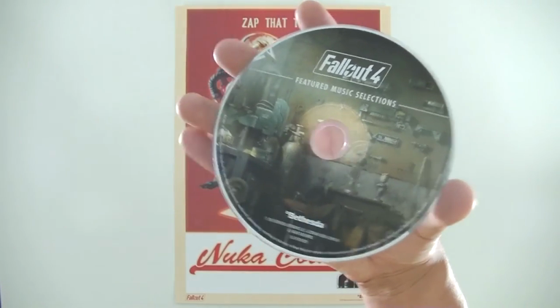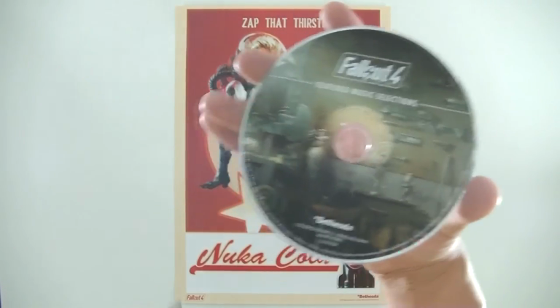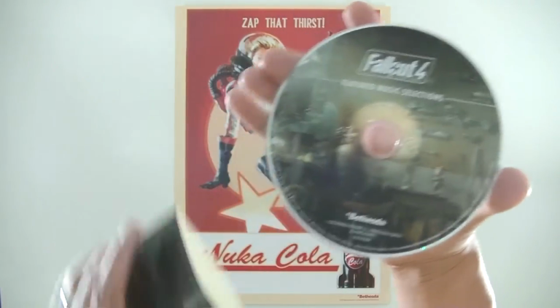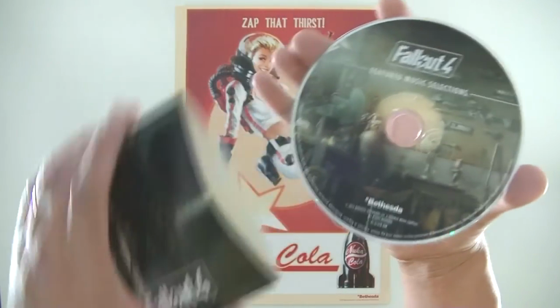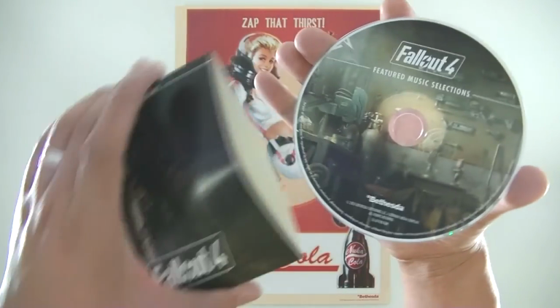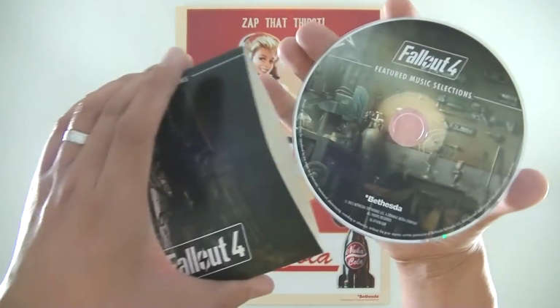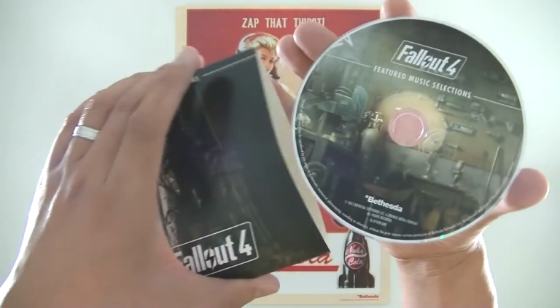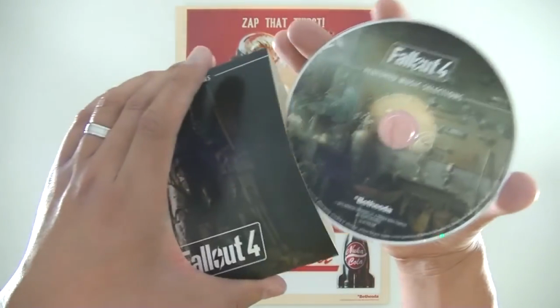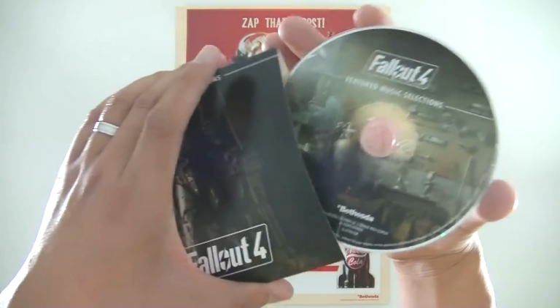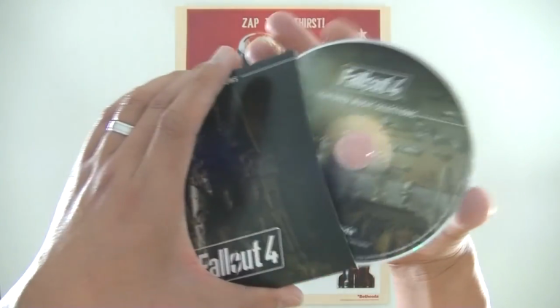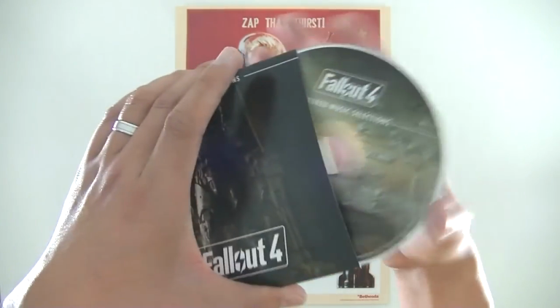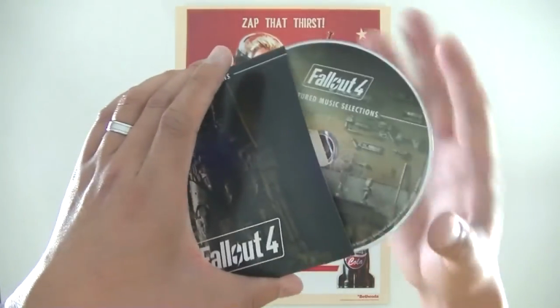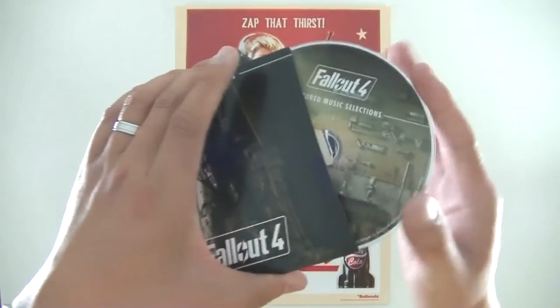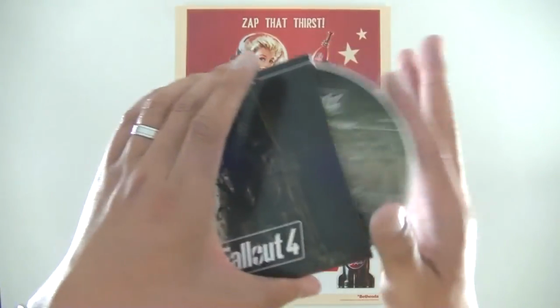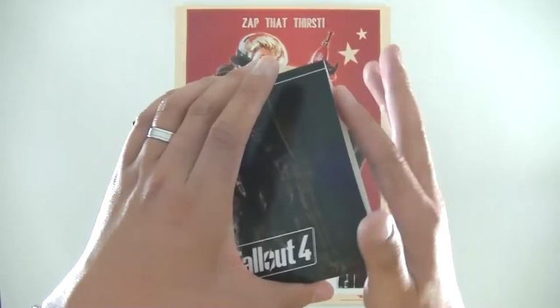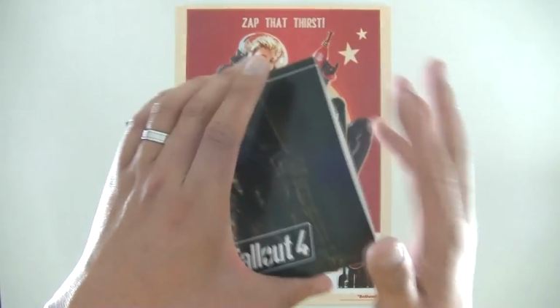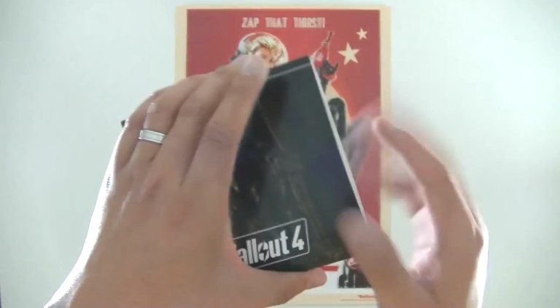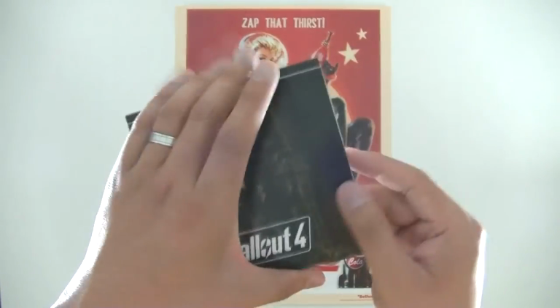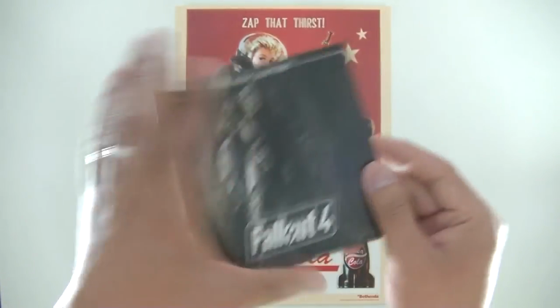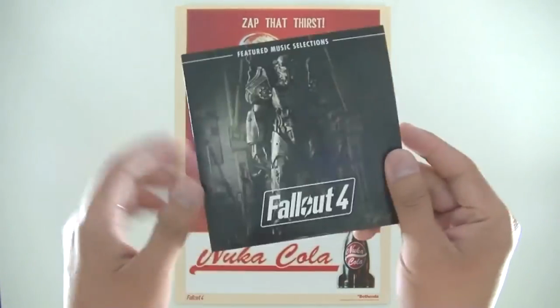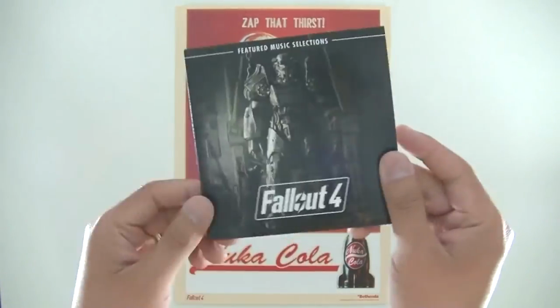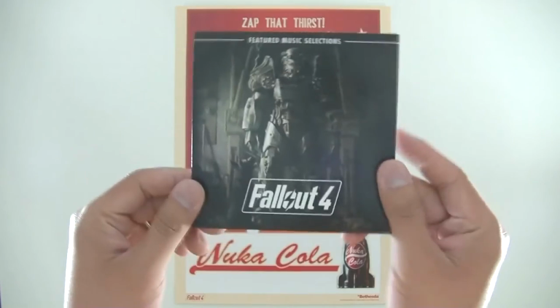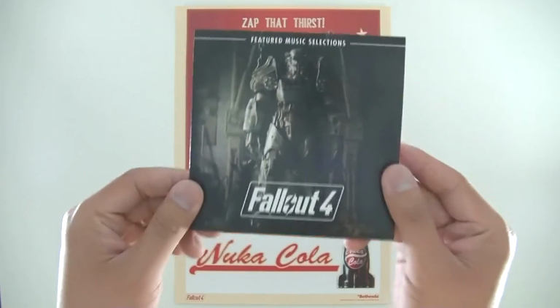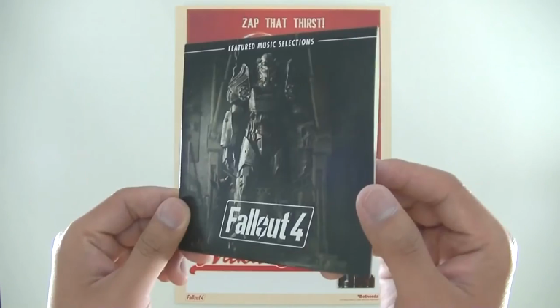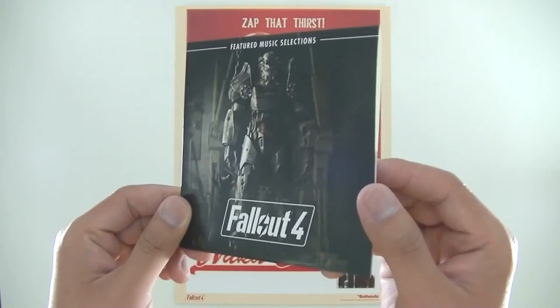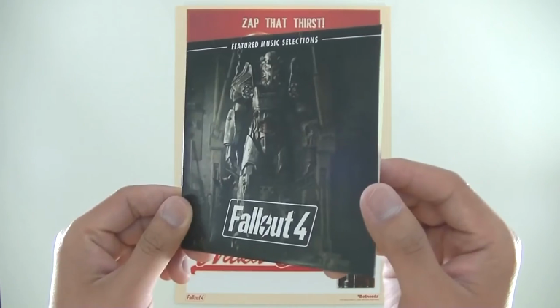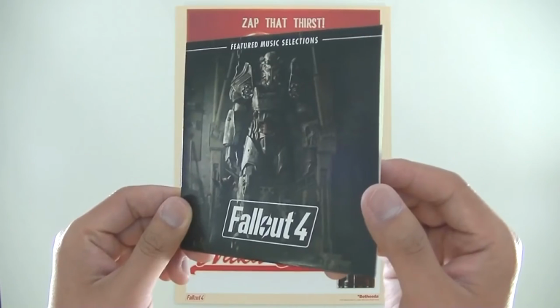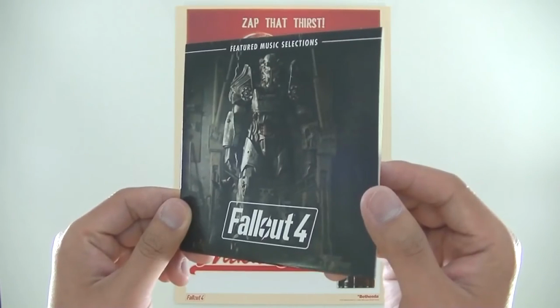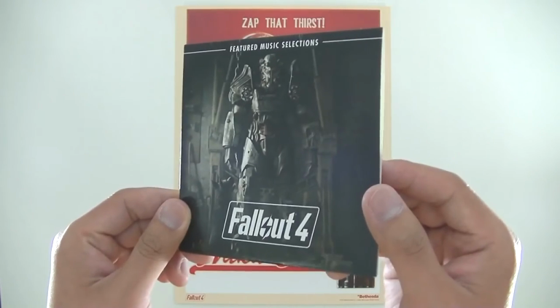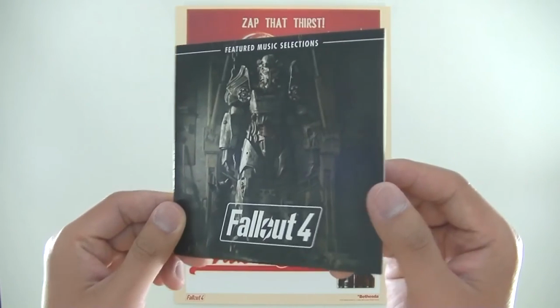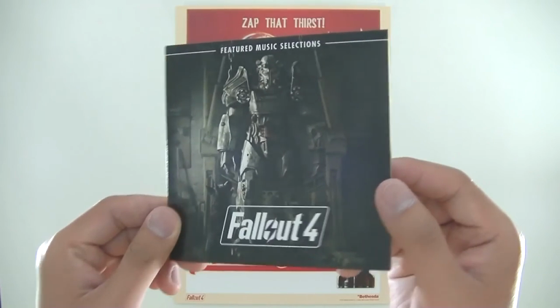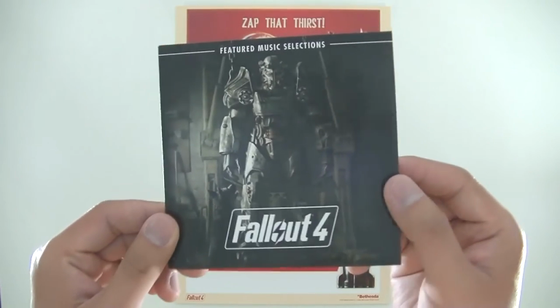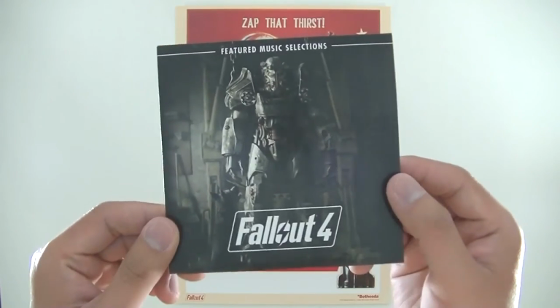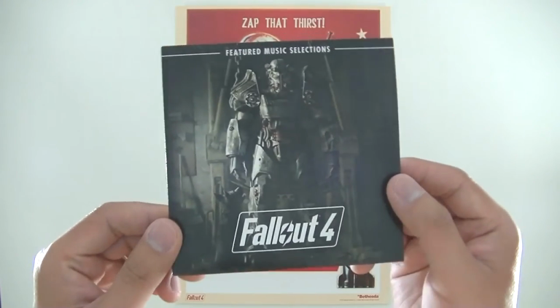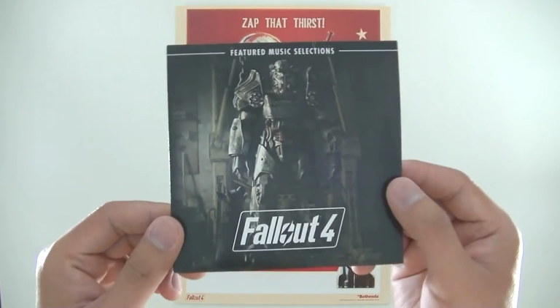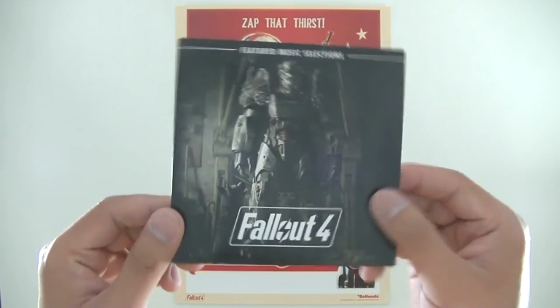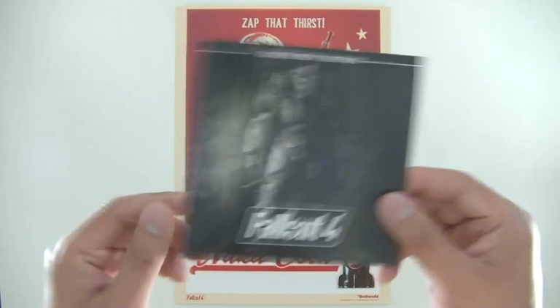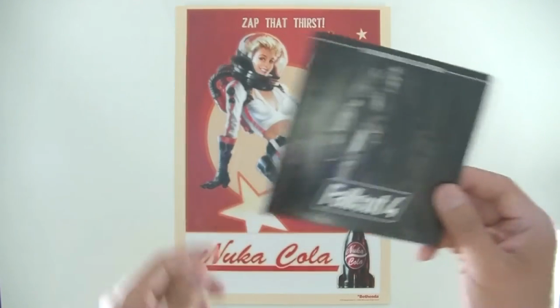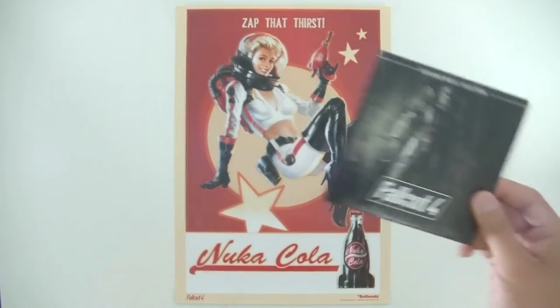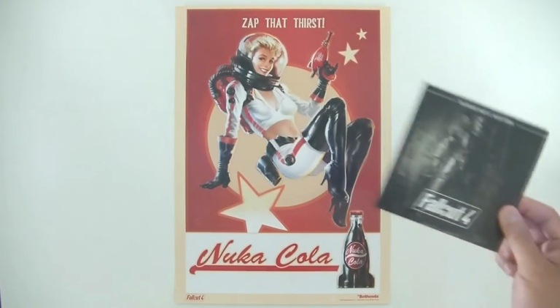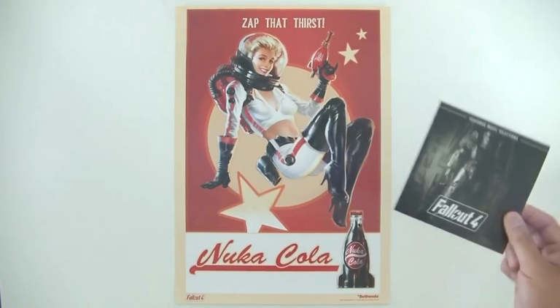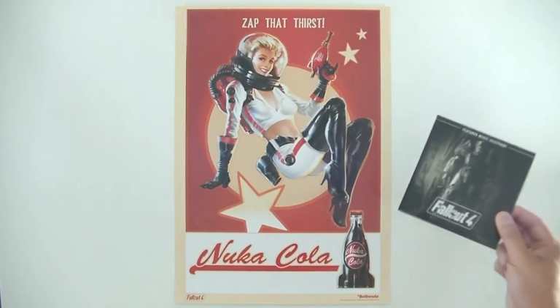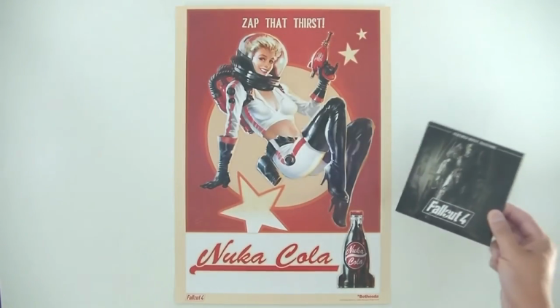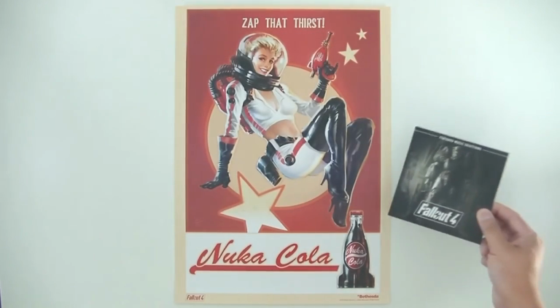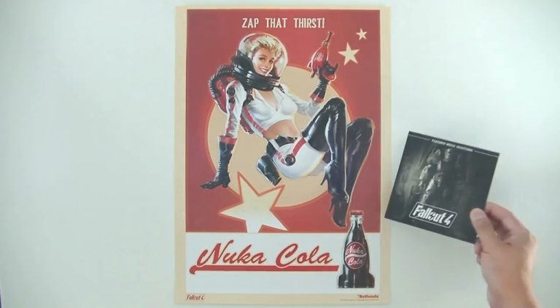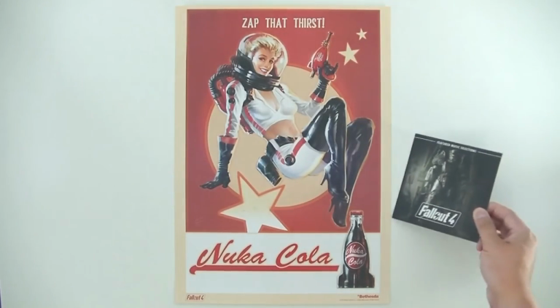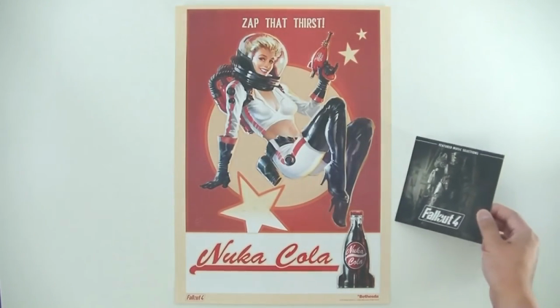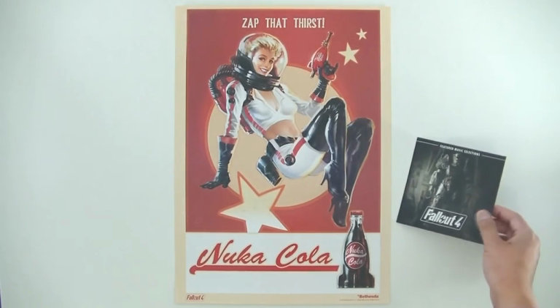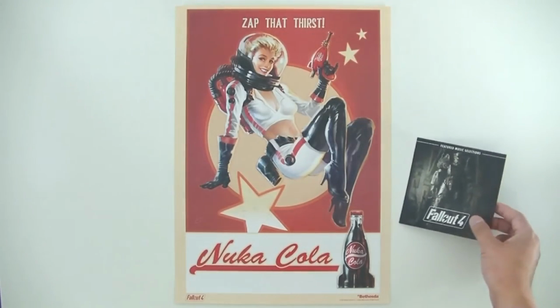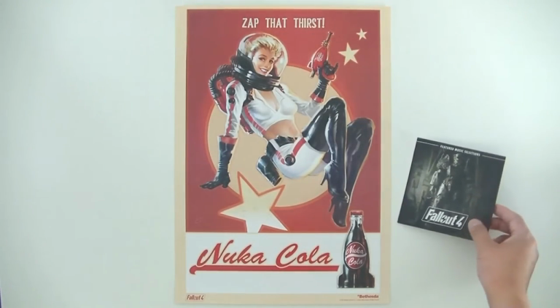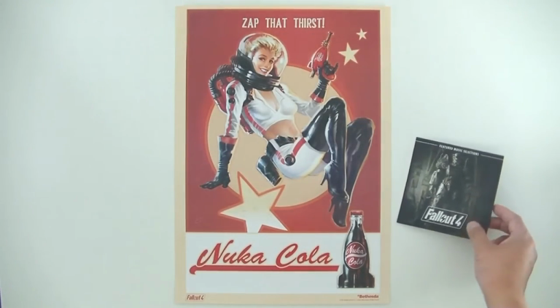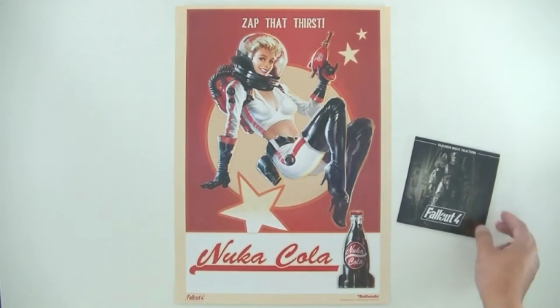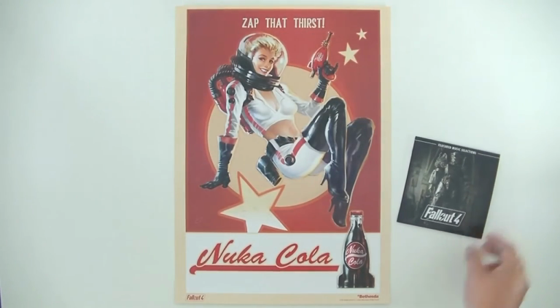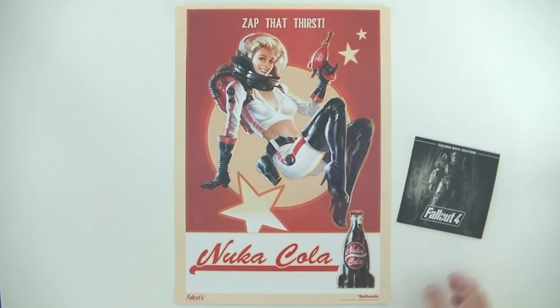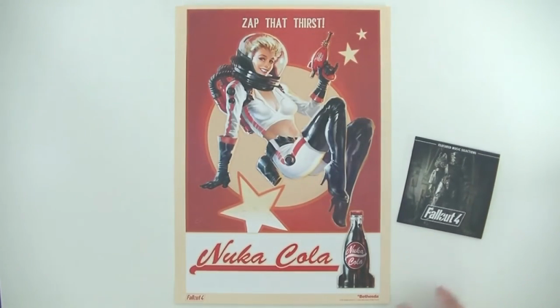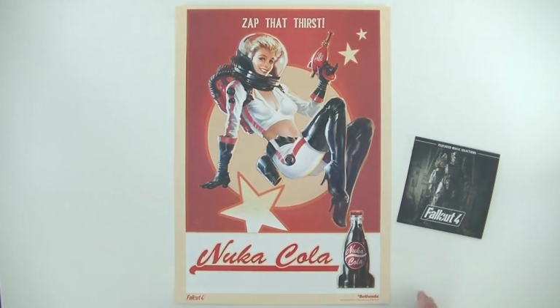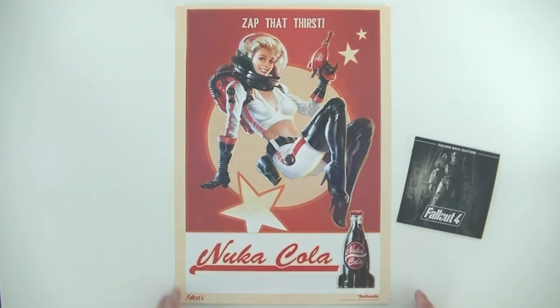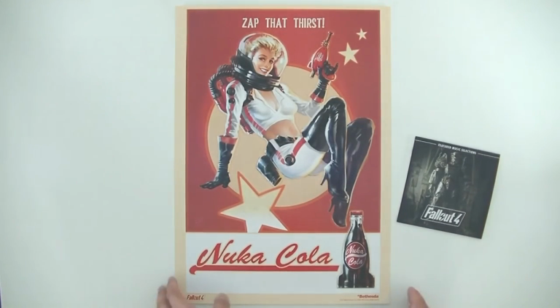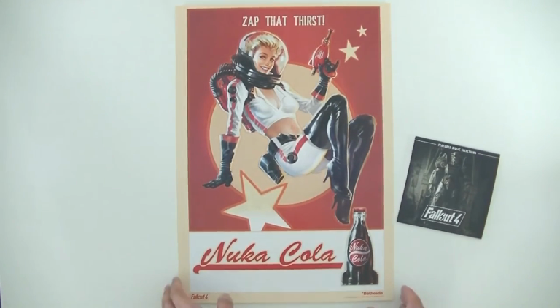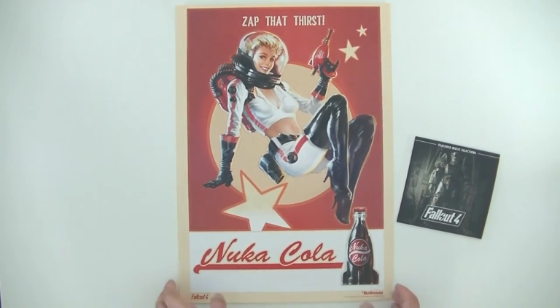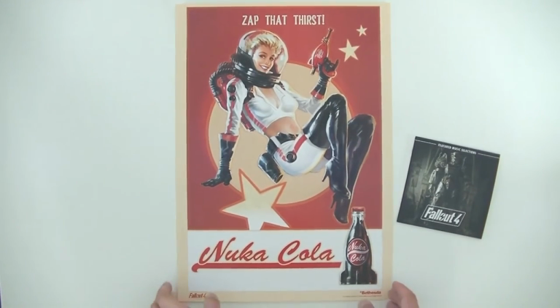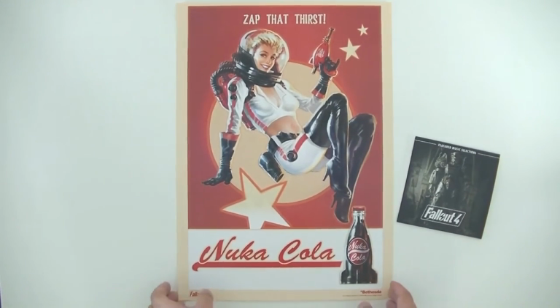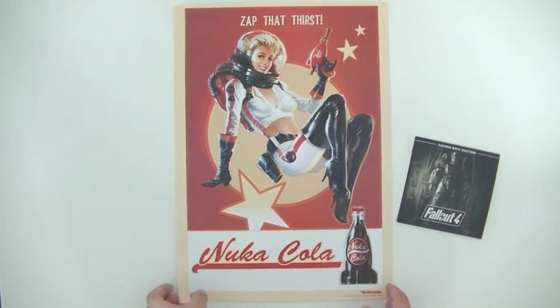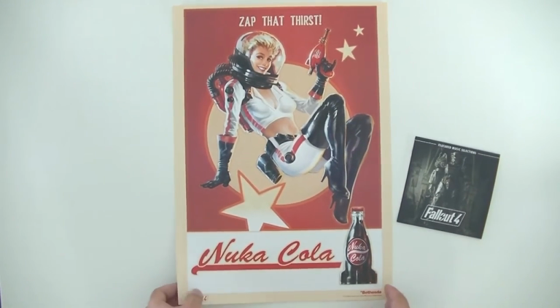So not a bad little extra just for buying Fallout 4, which a lot of you are going to buy regardless anyway, so it doesn't hurt to have a little bit of an extra freebie.